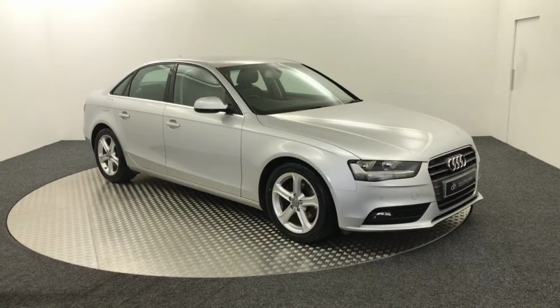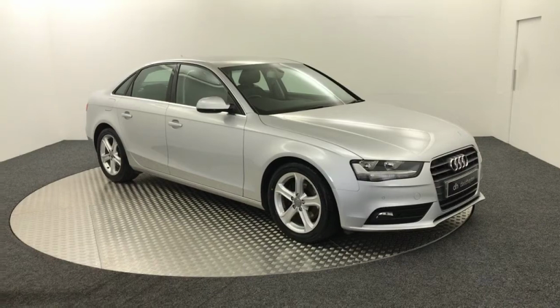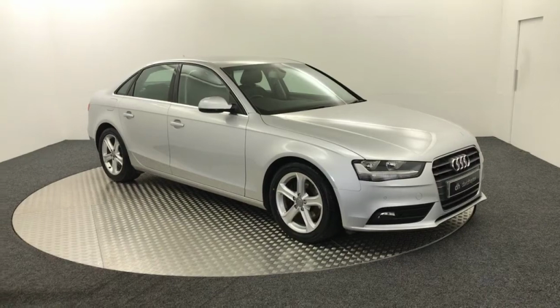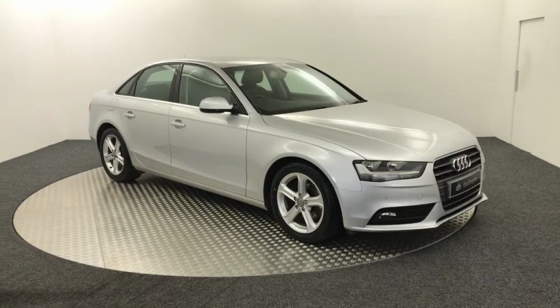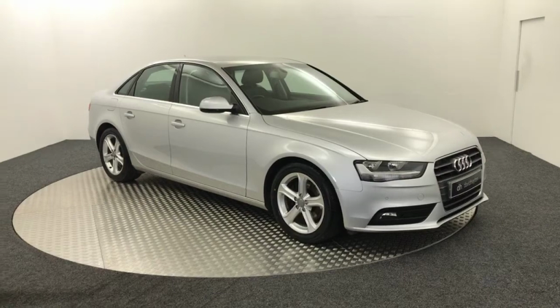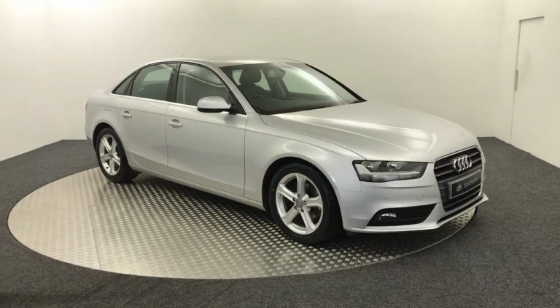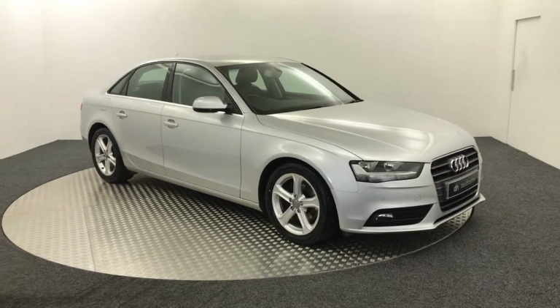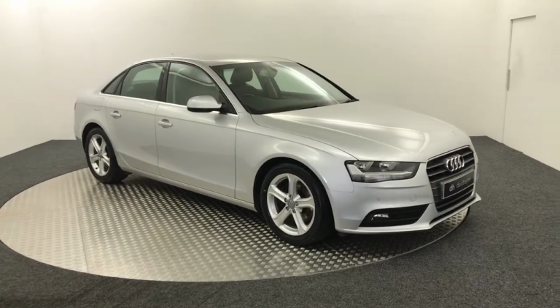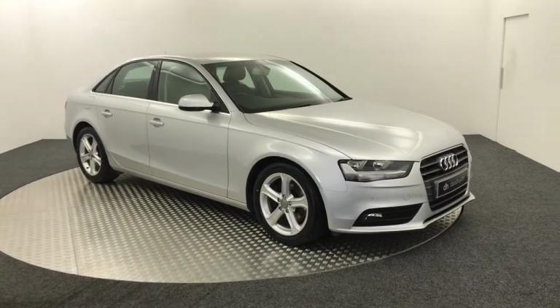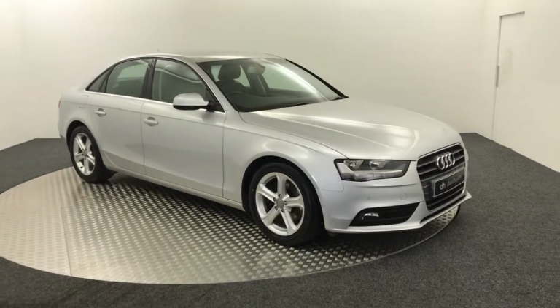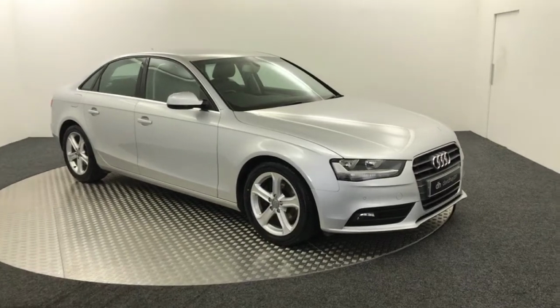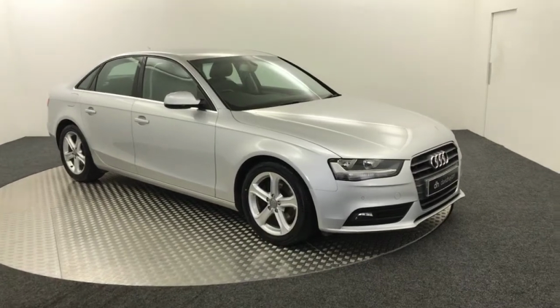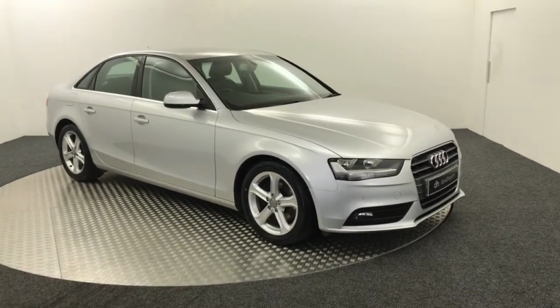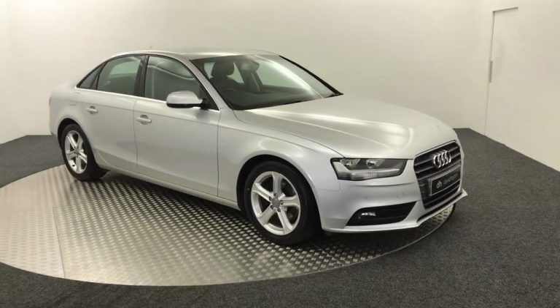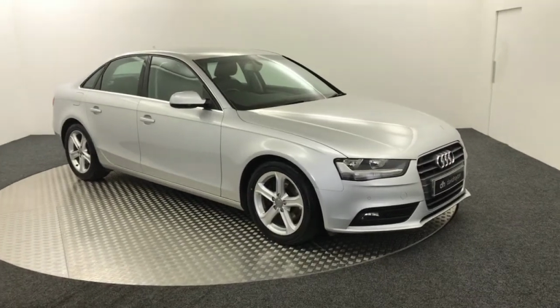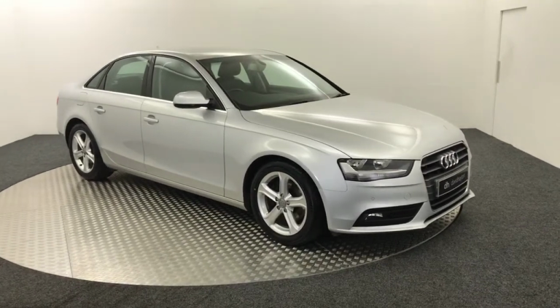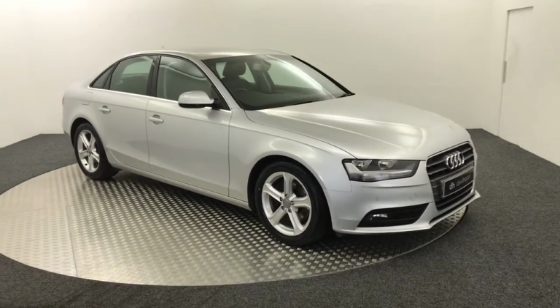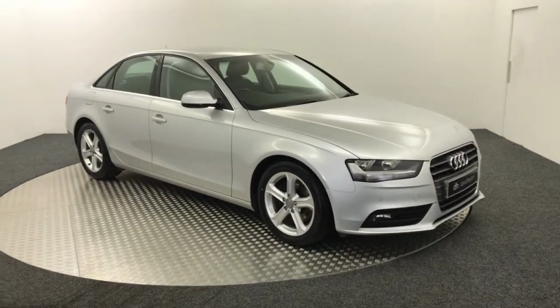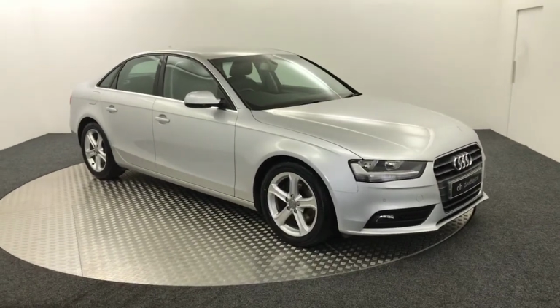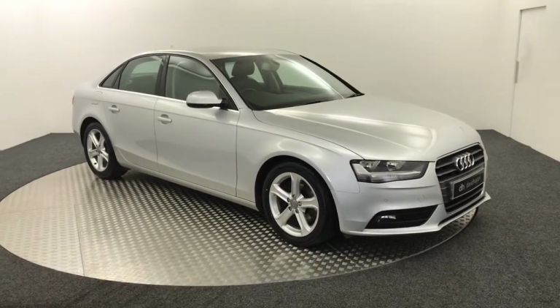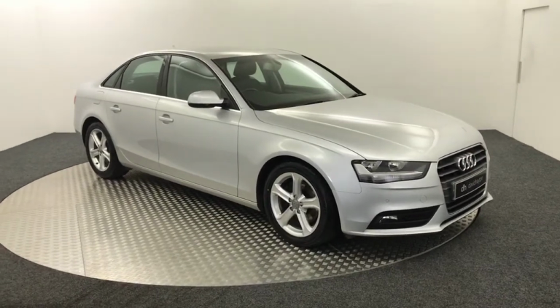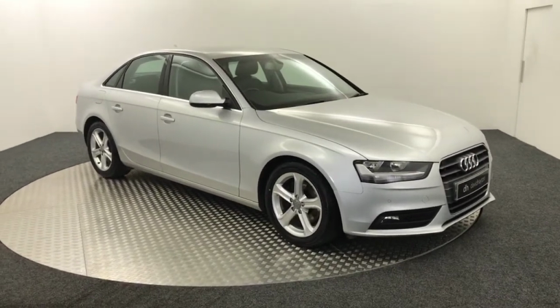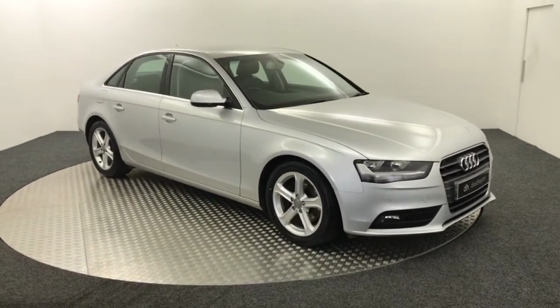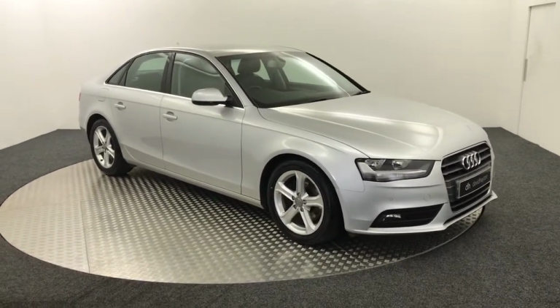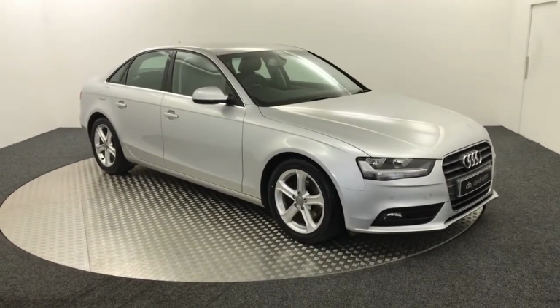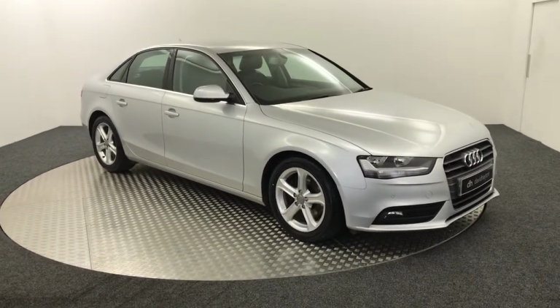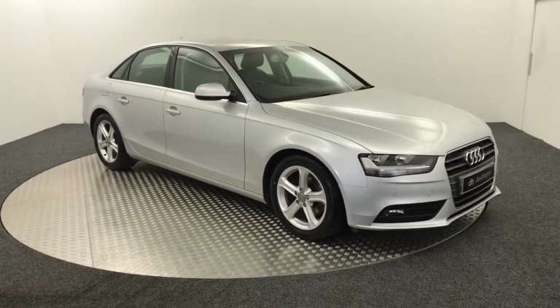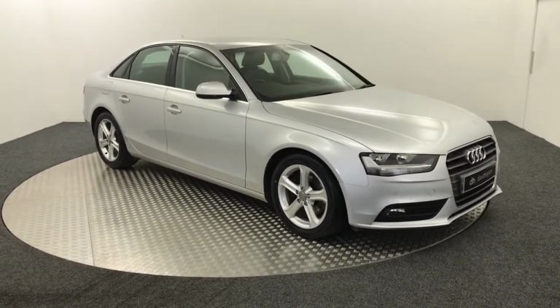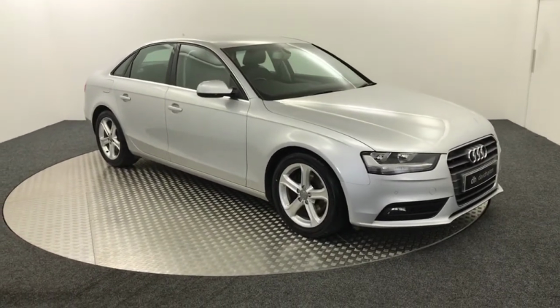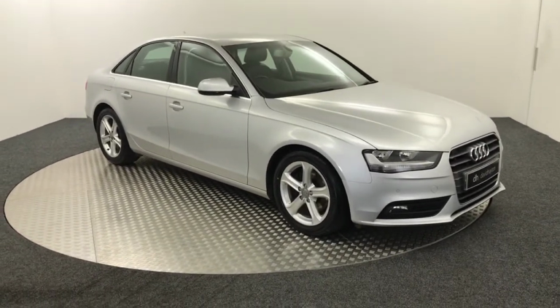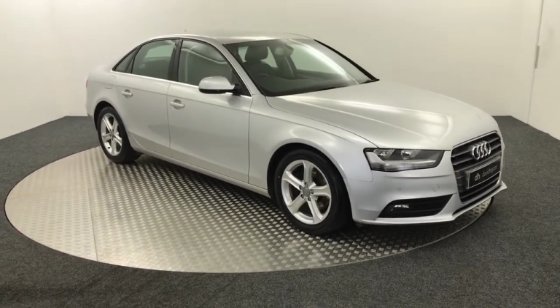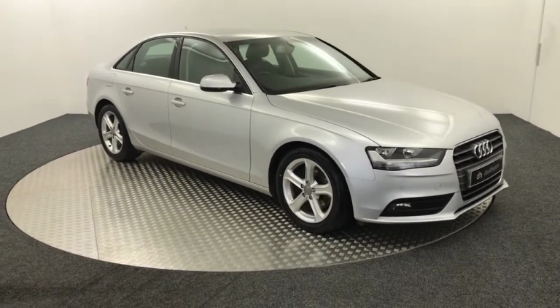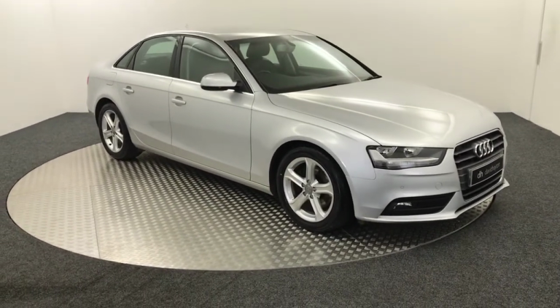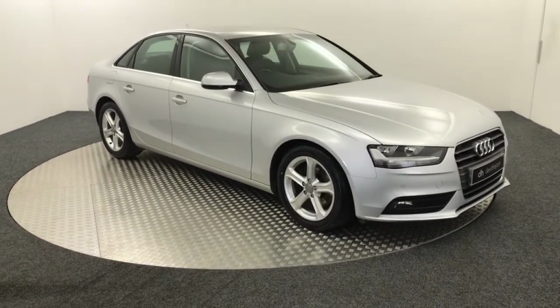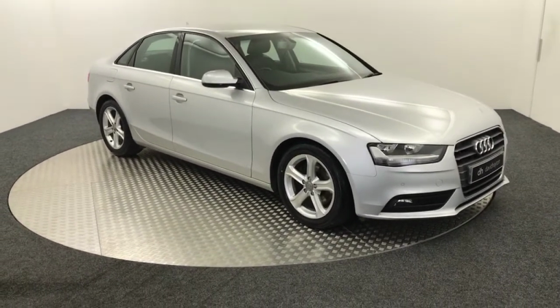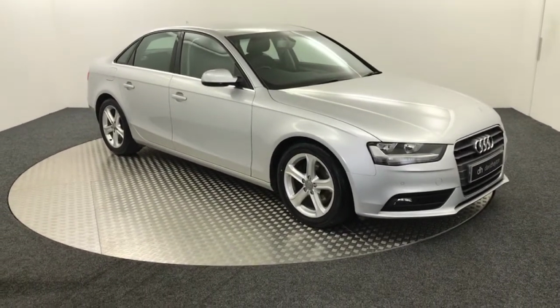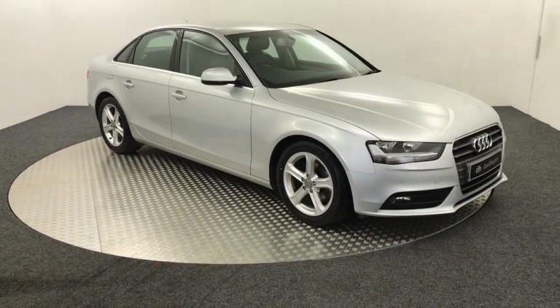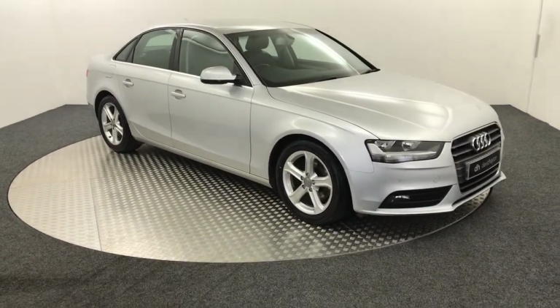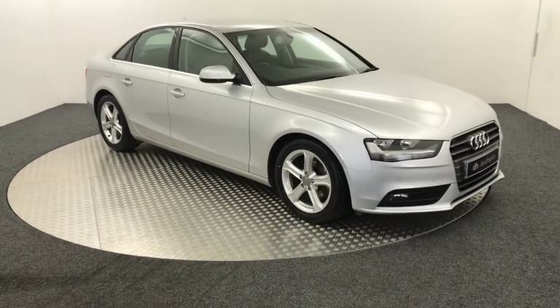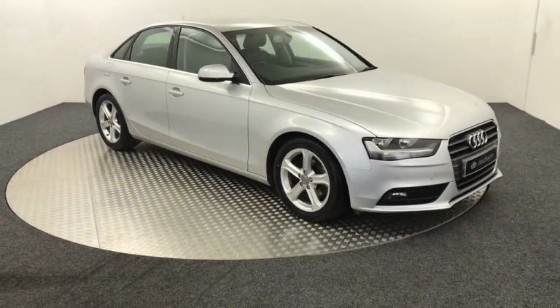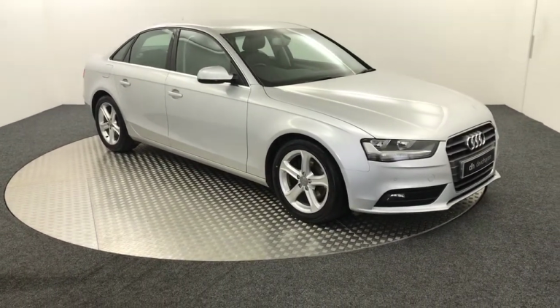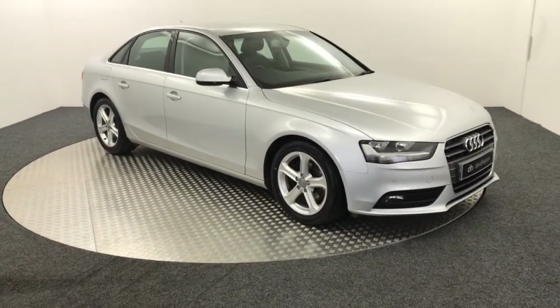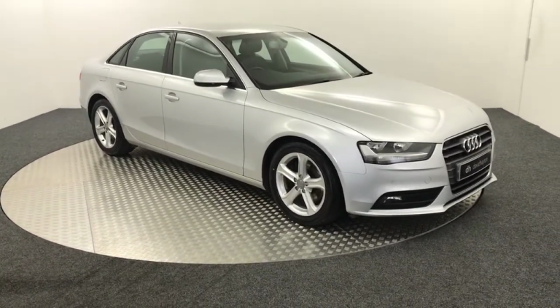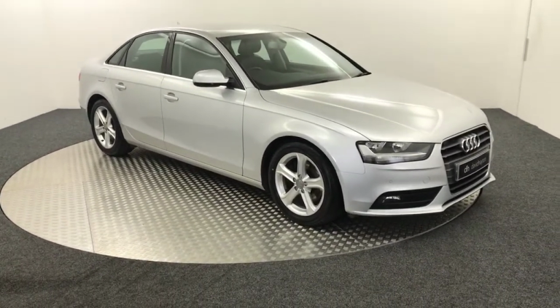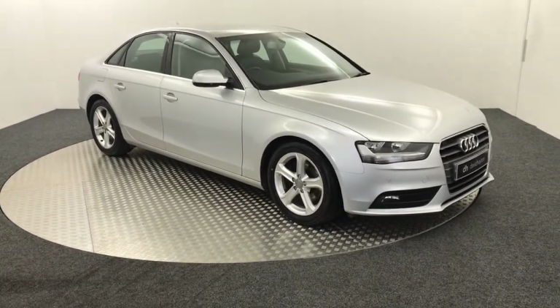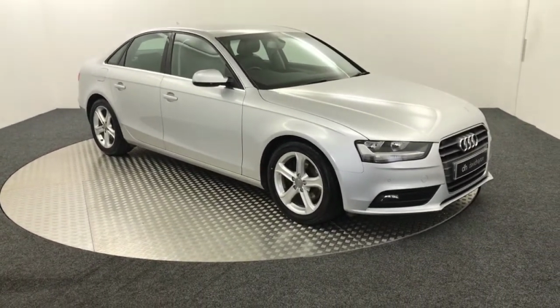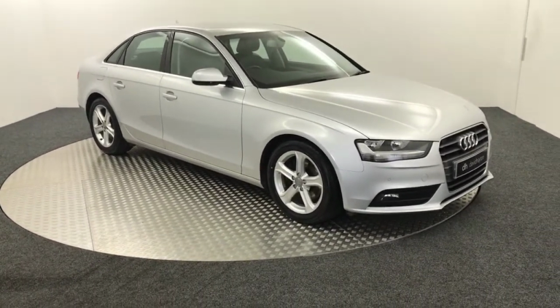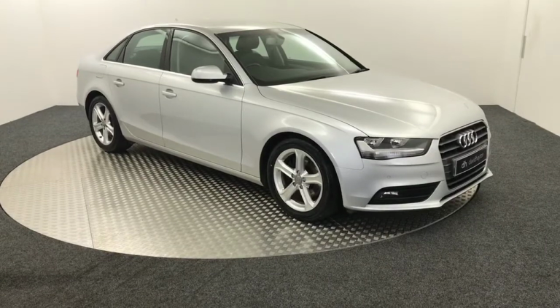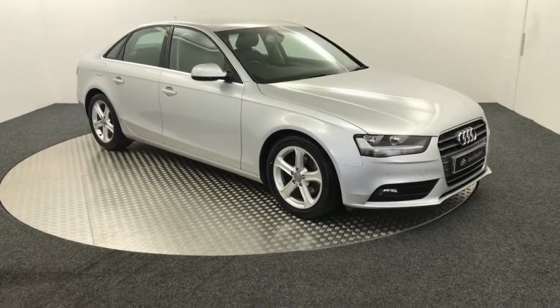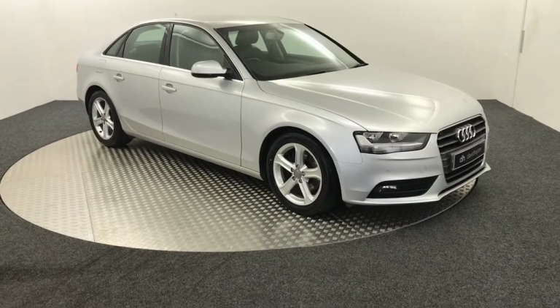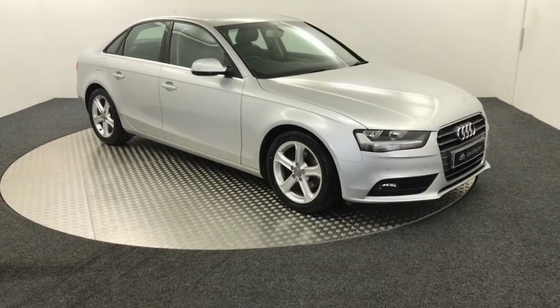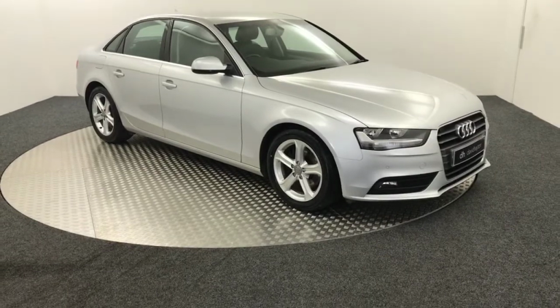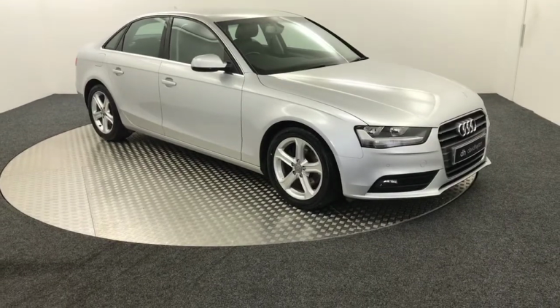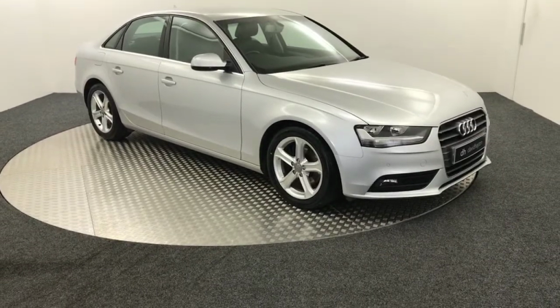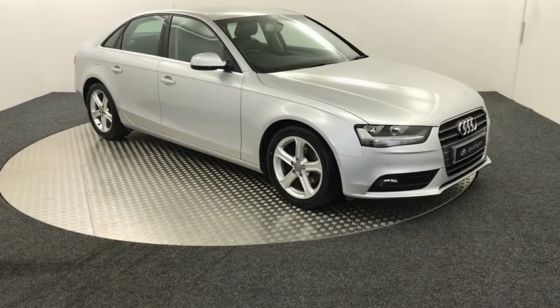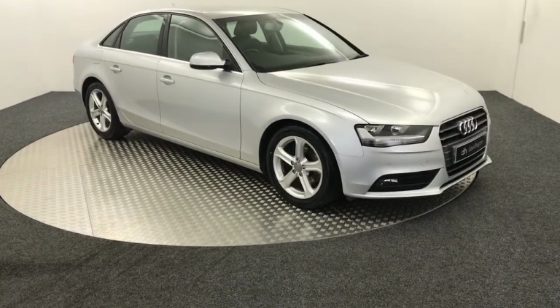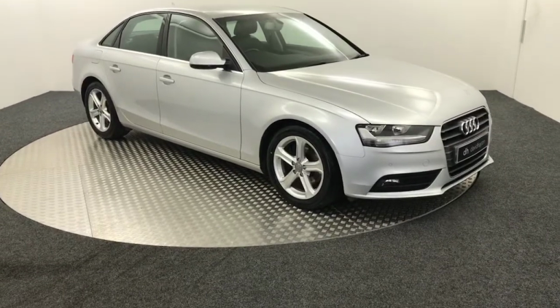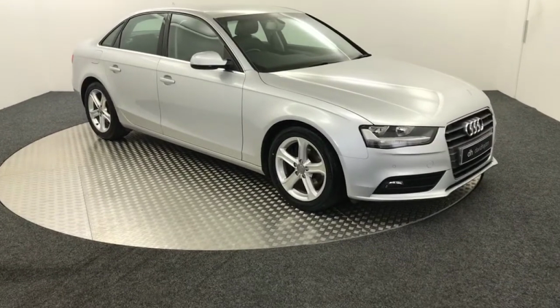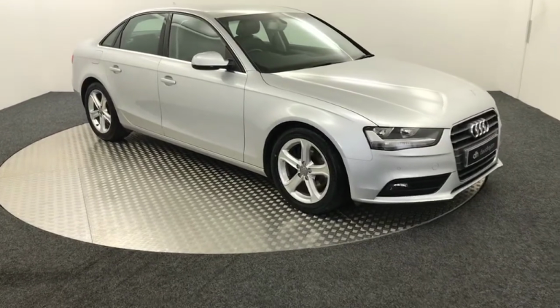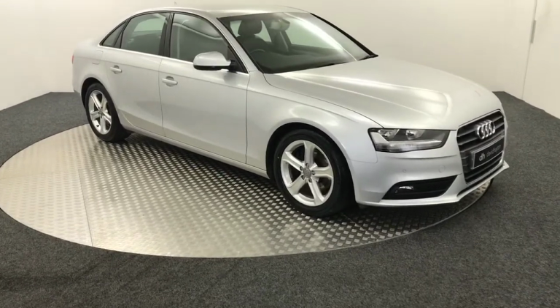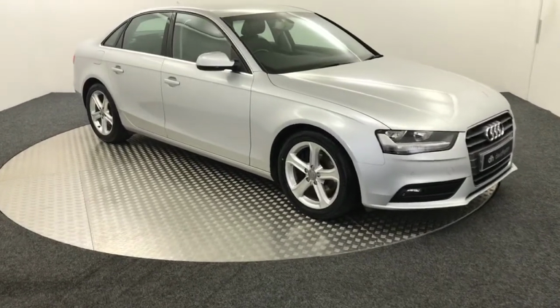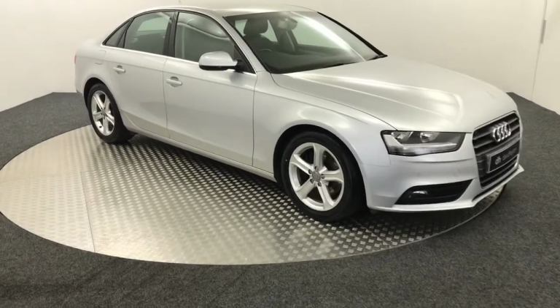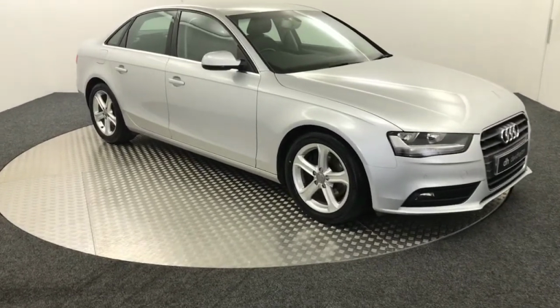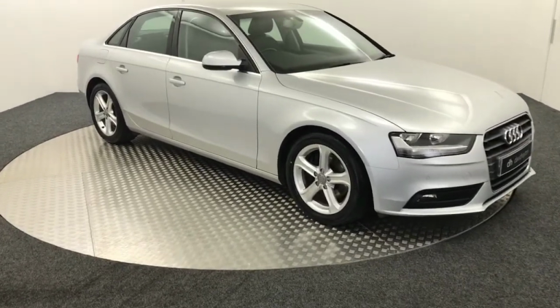Hi, it's James from David Hayton's Auto Store. We have this 2013 Audi A4 Technic.